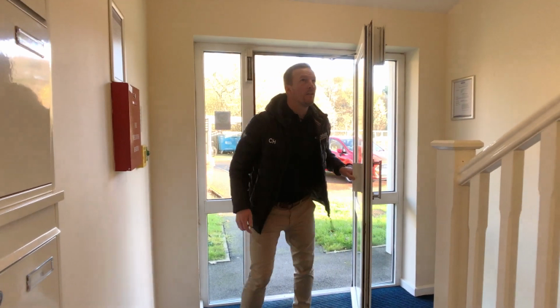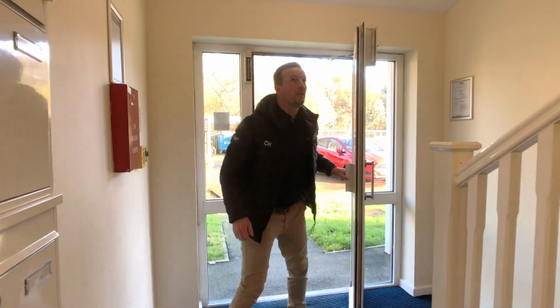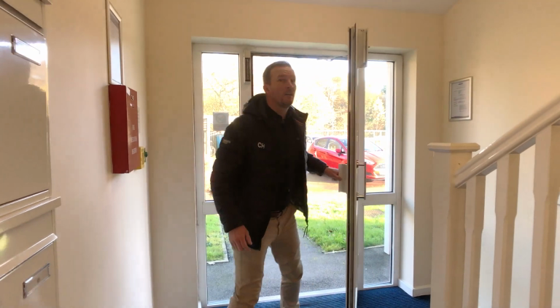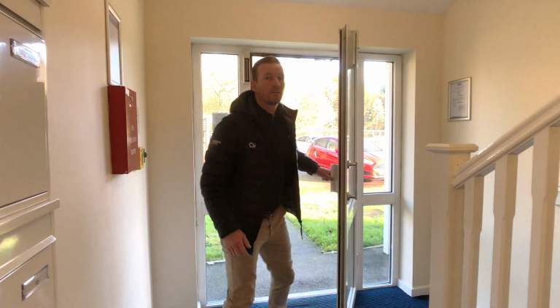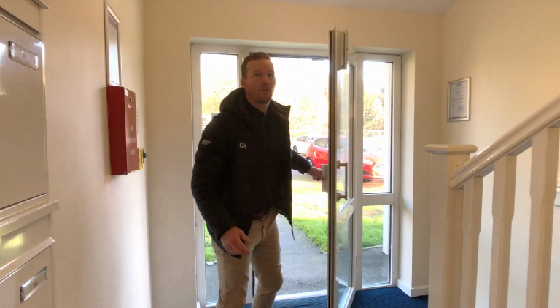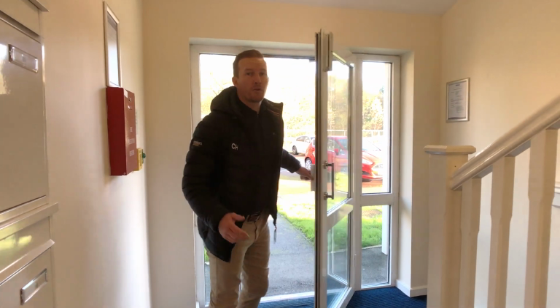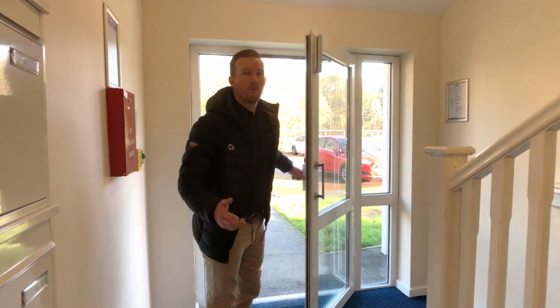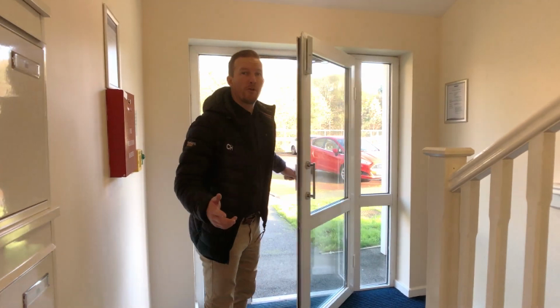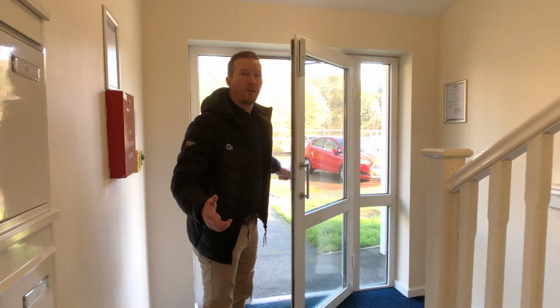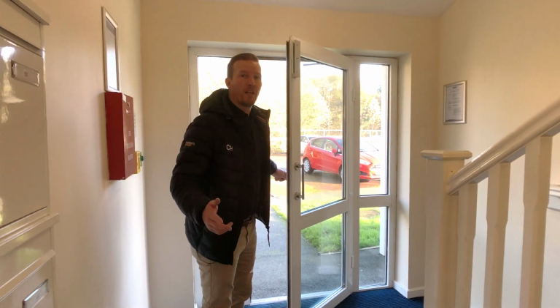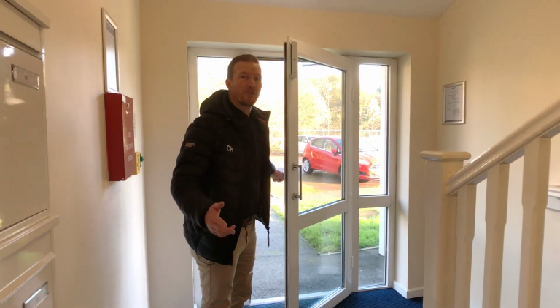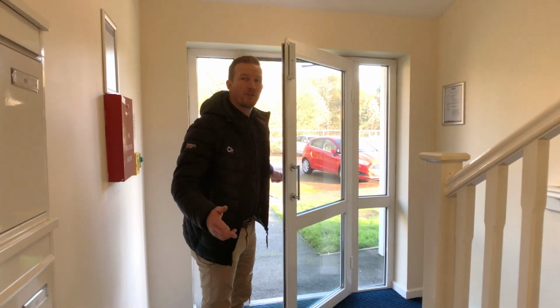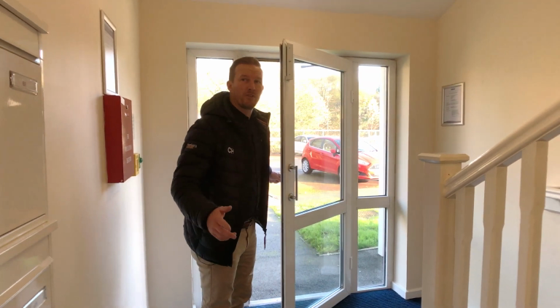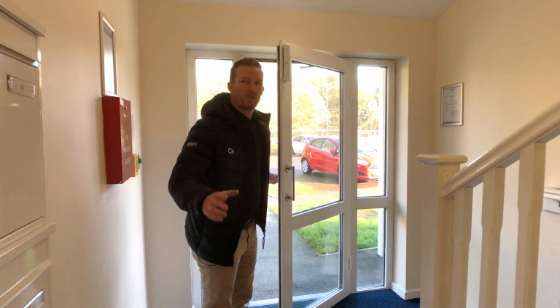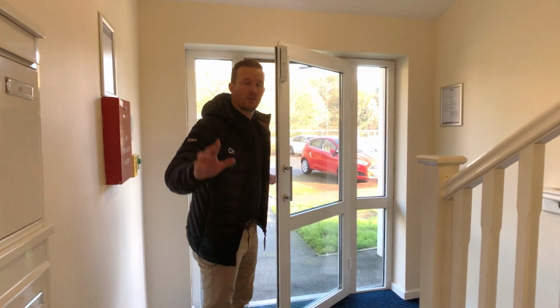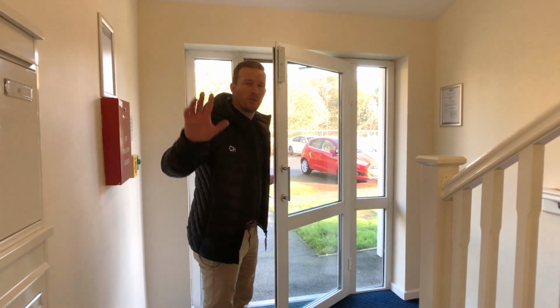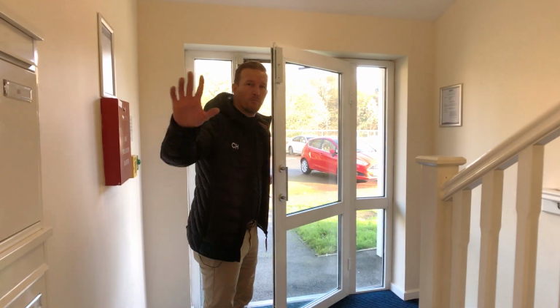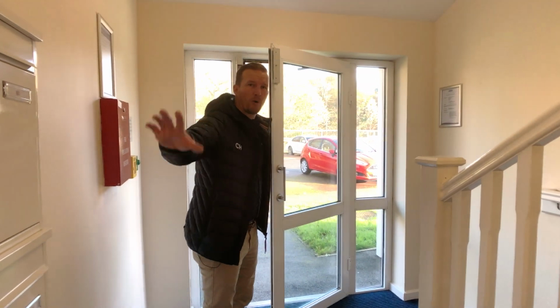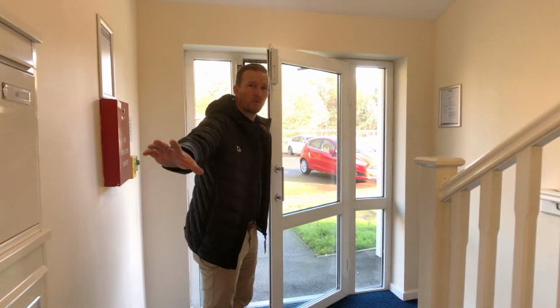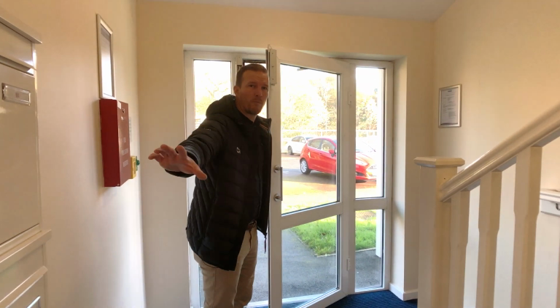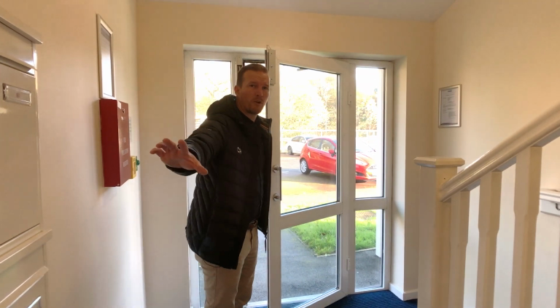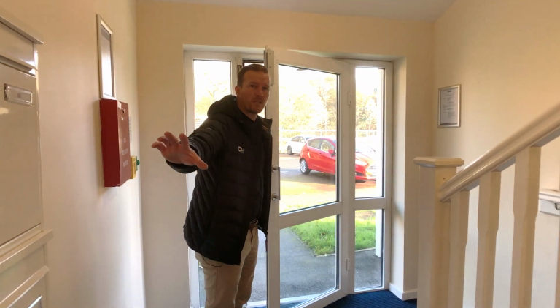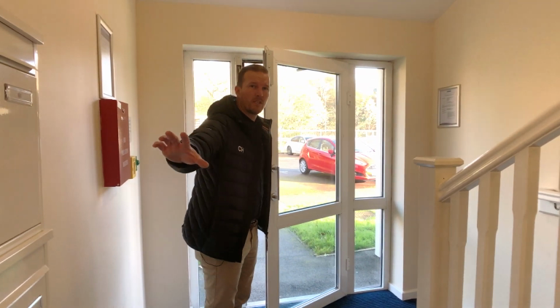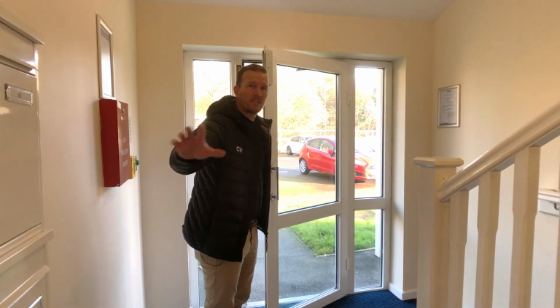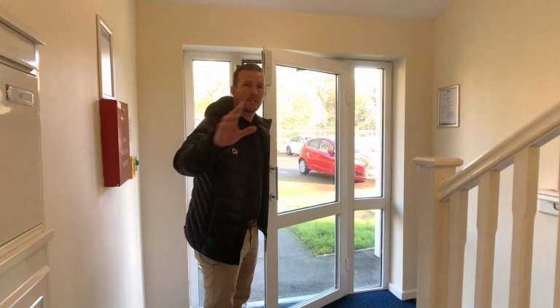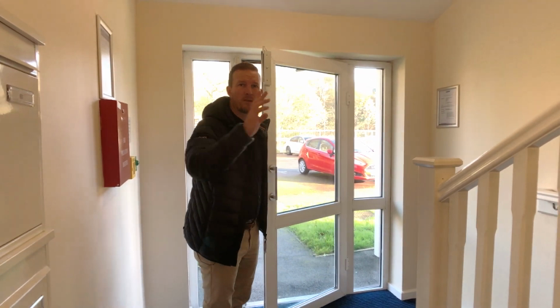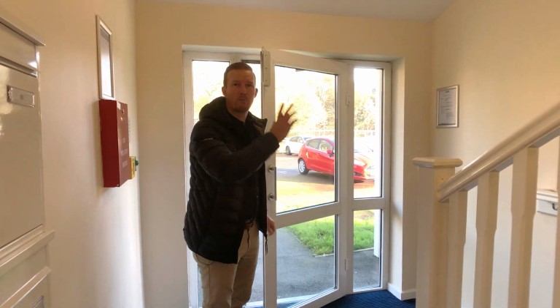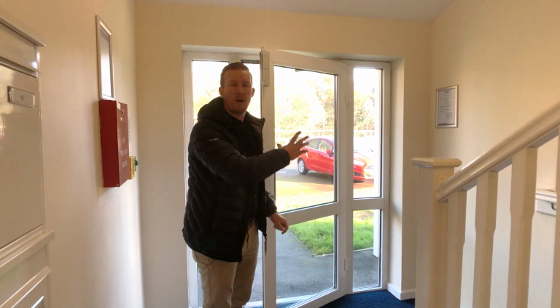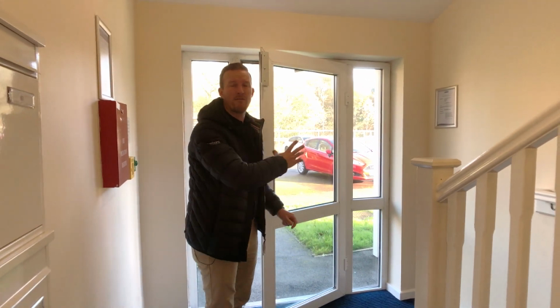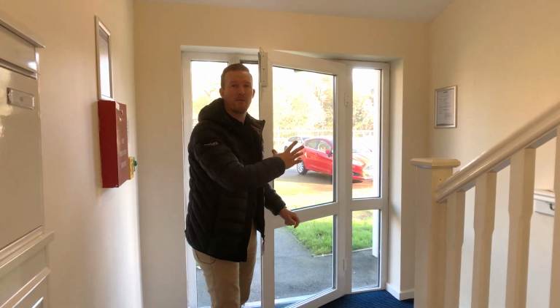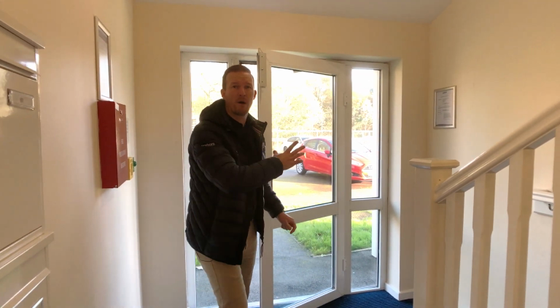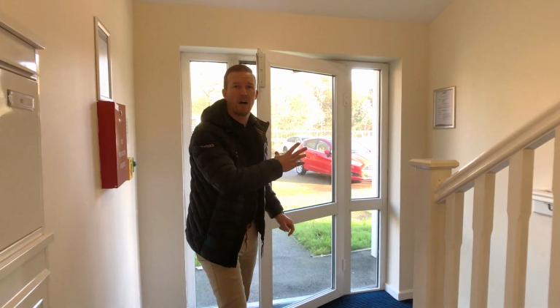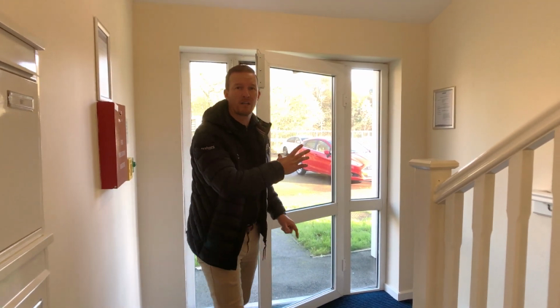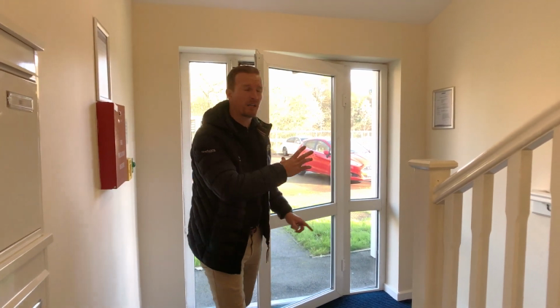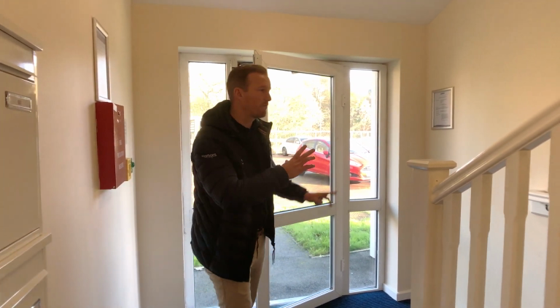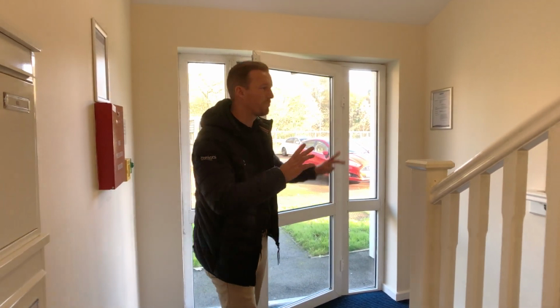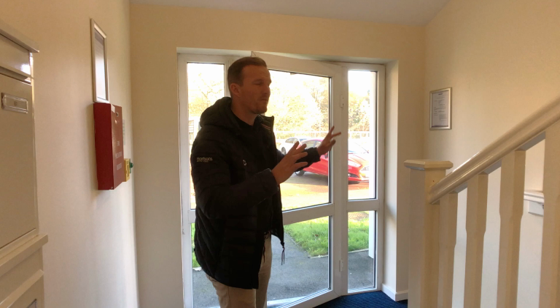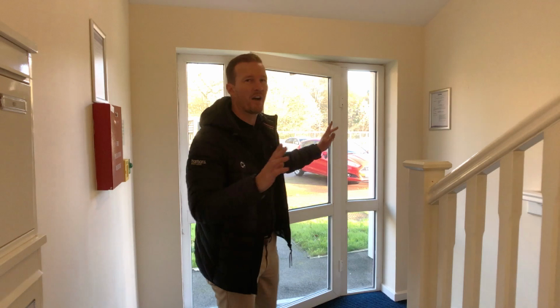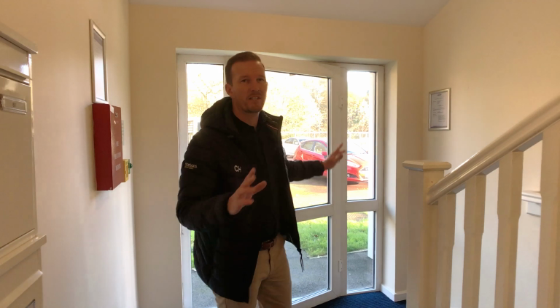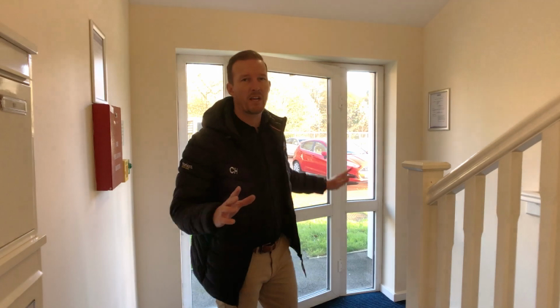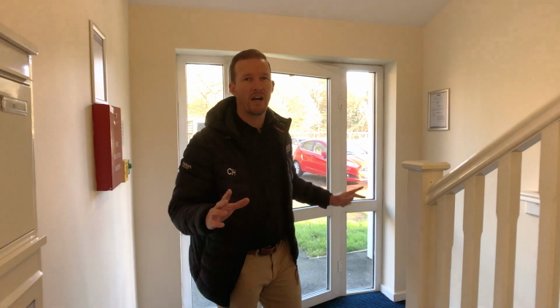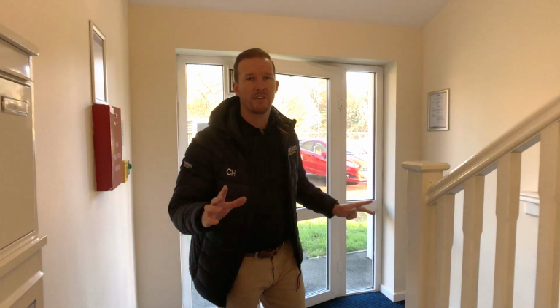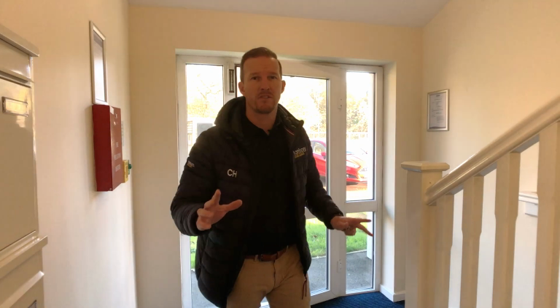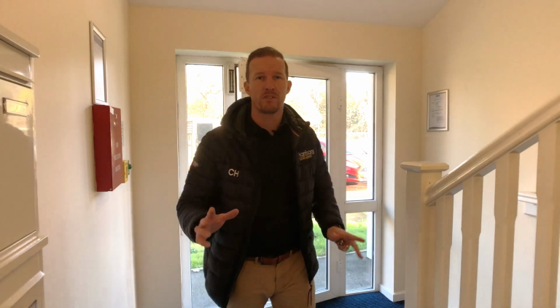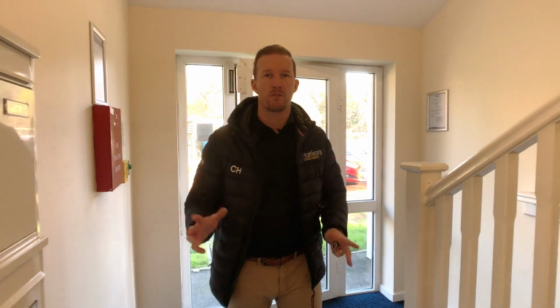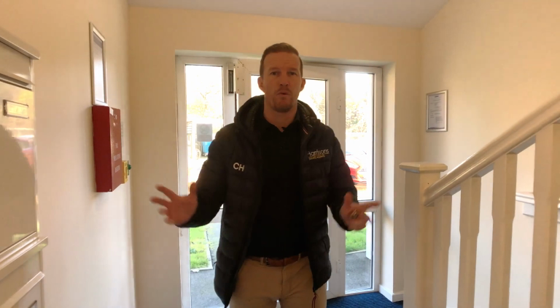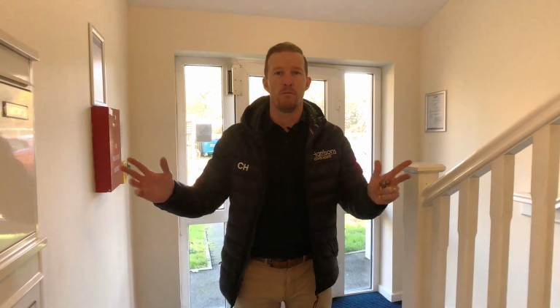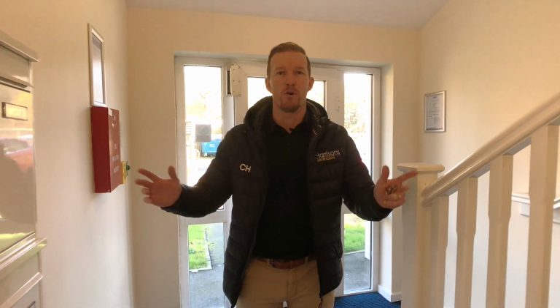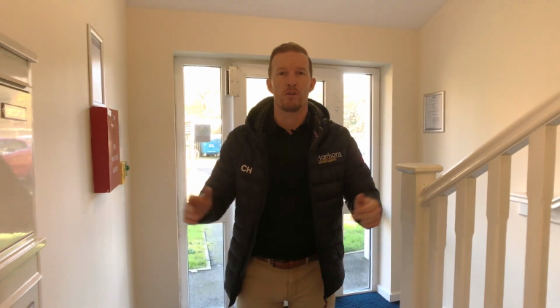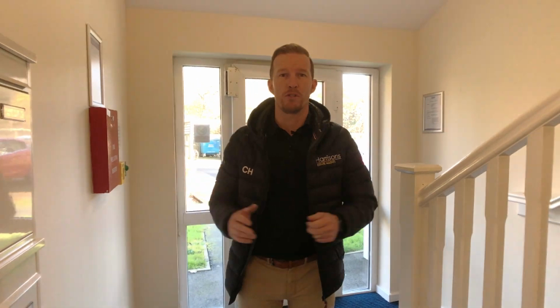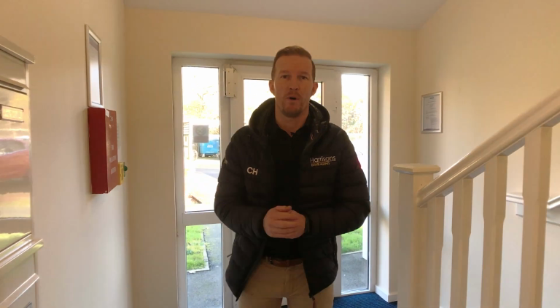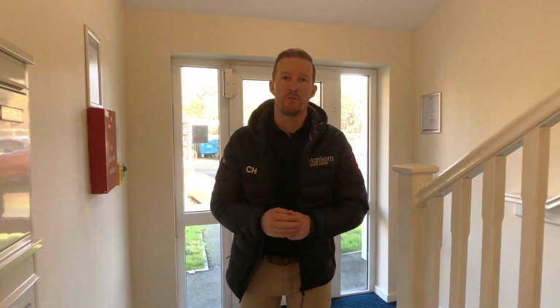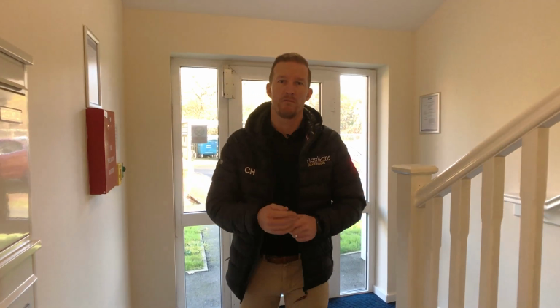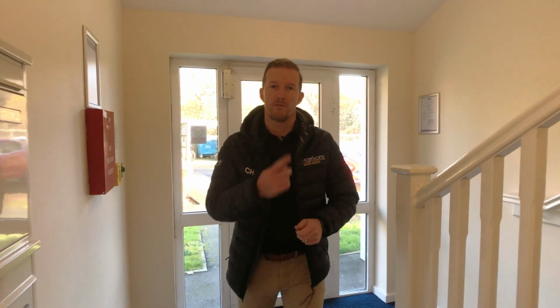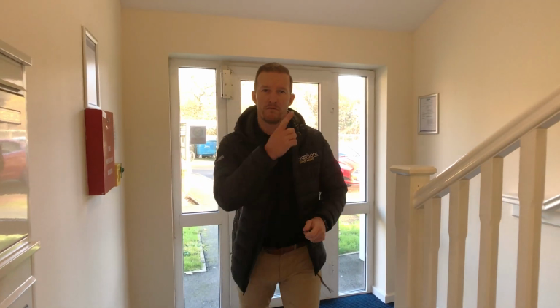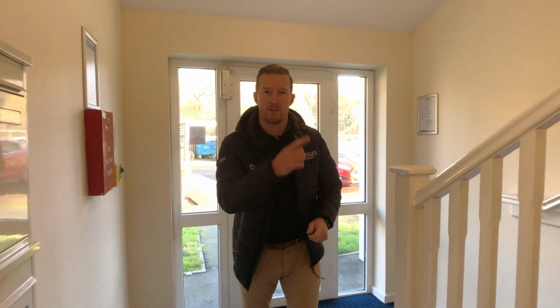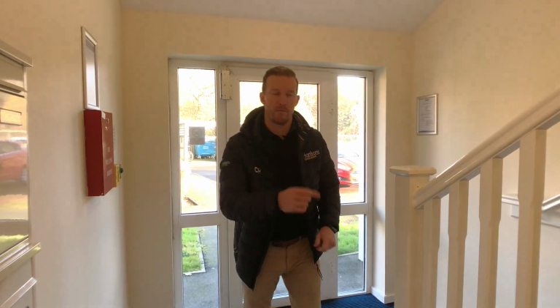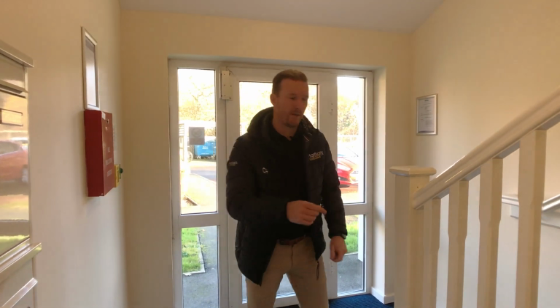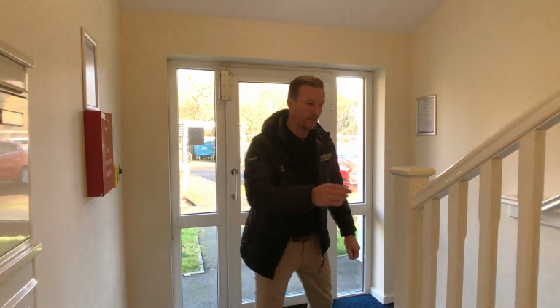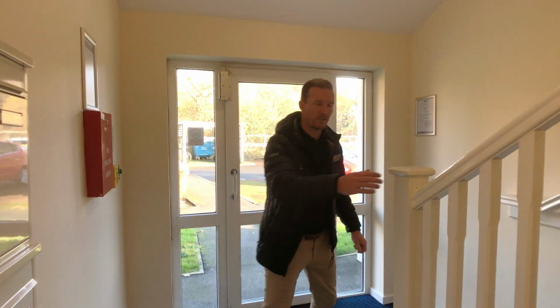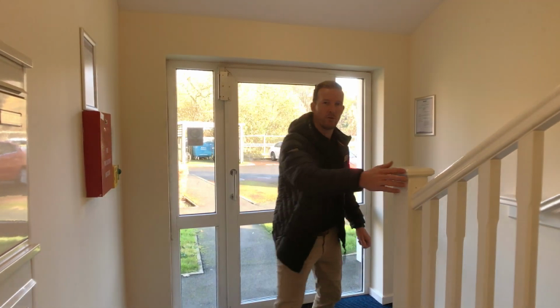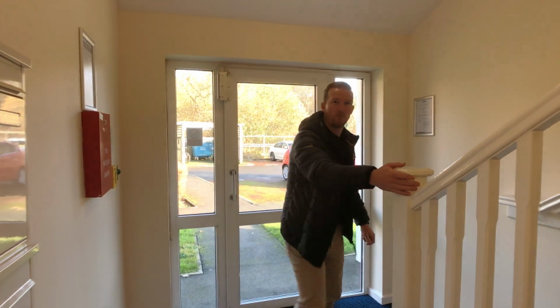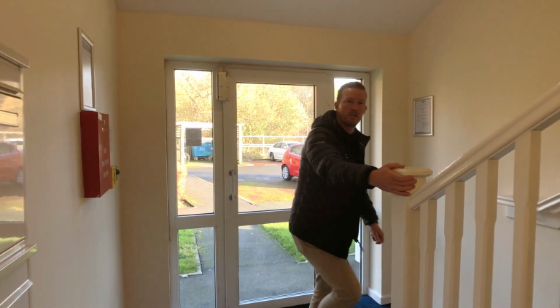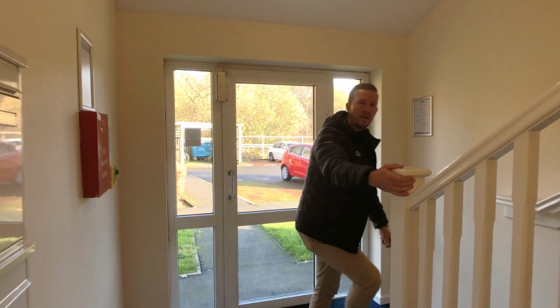So, communal entrance, post boxes, private parking, nice gardens — what more could you want? Follow me, let's go upstairs.